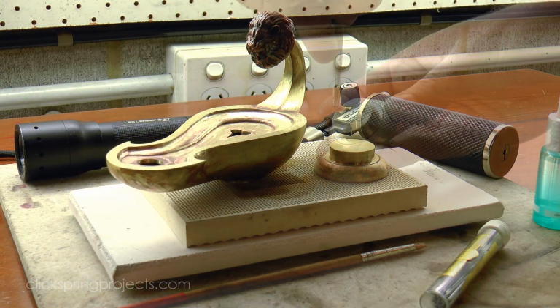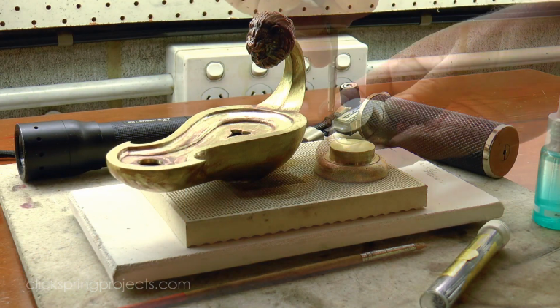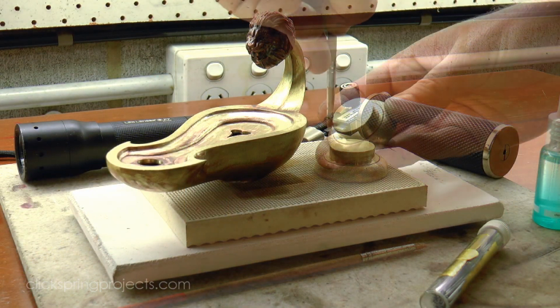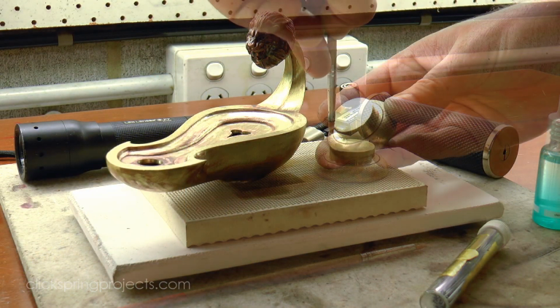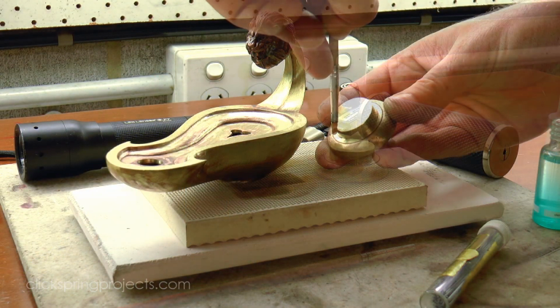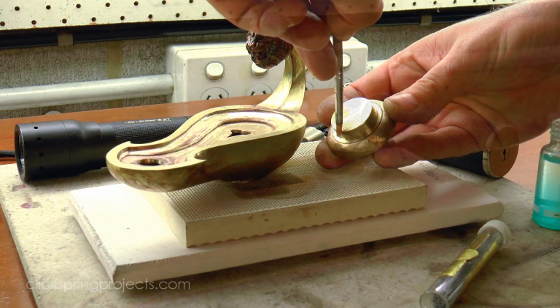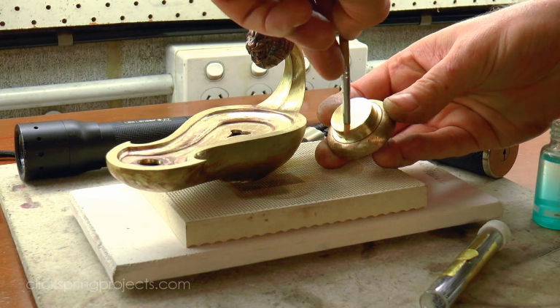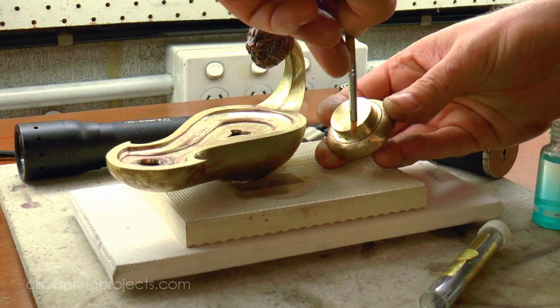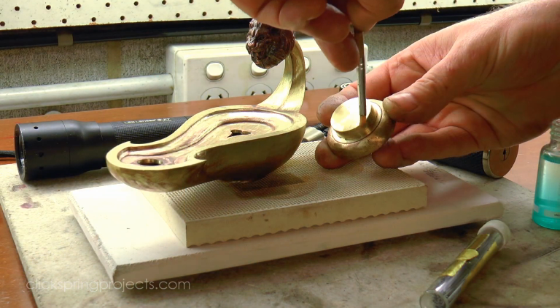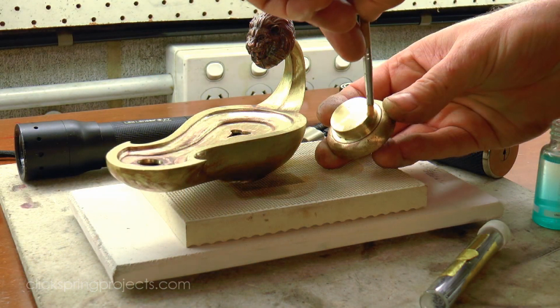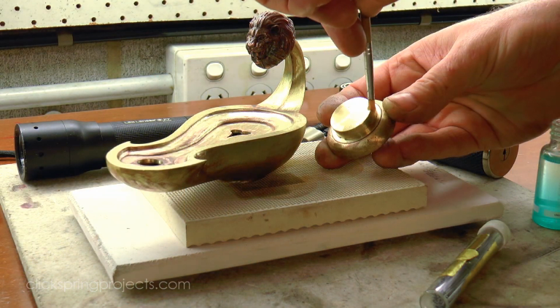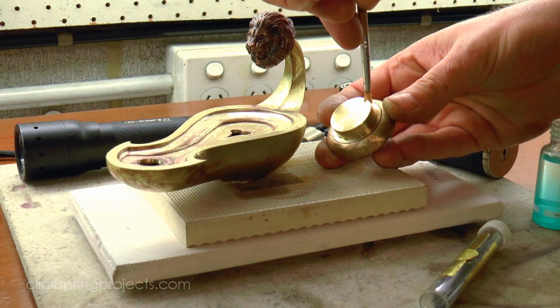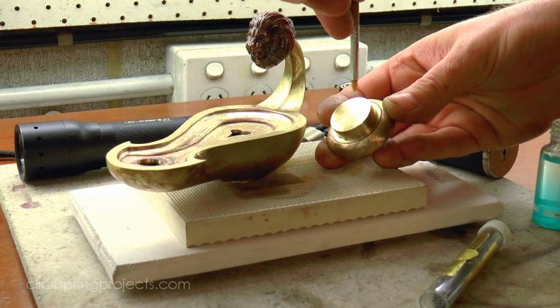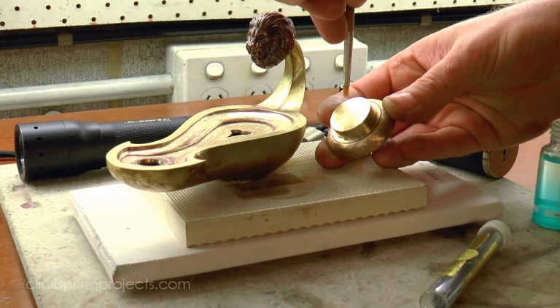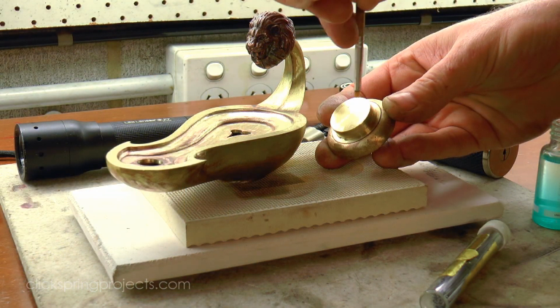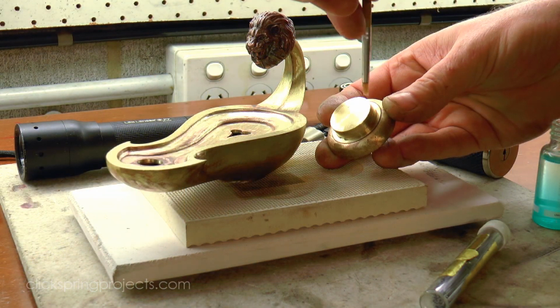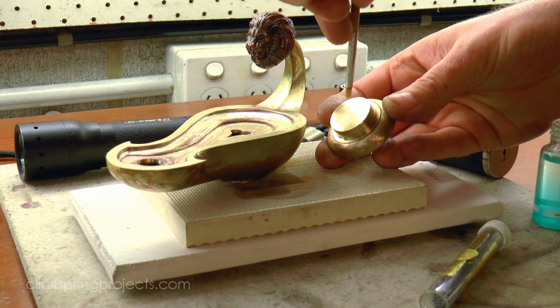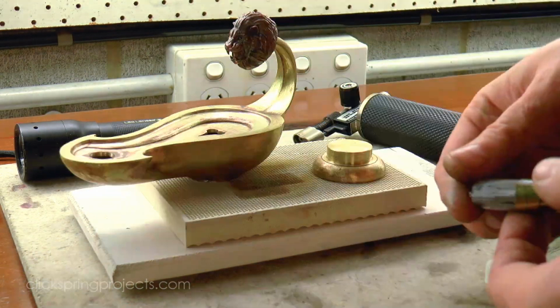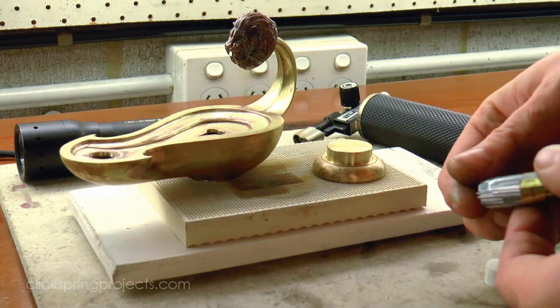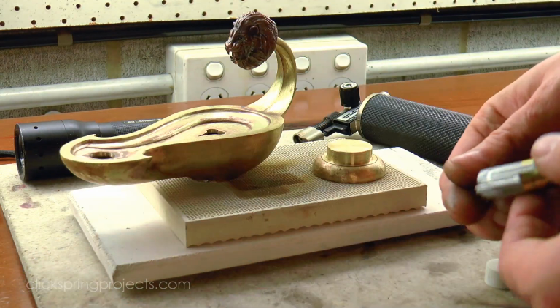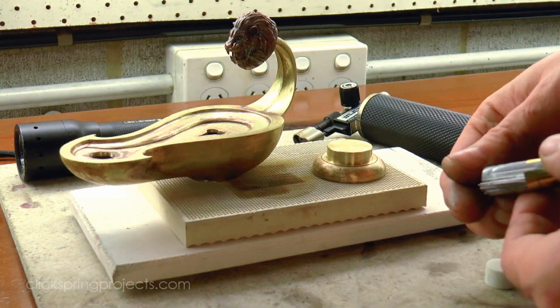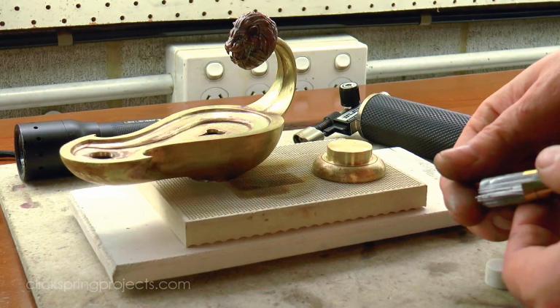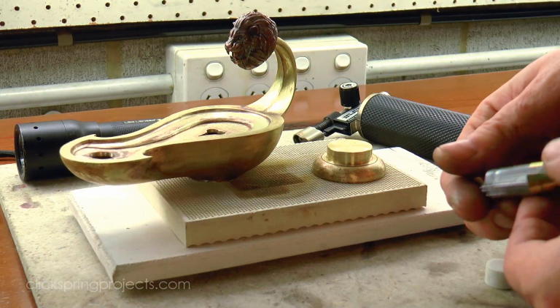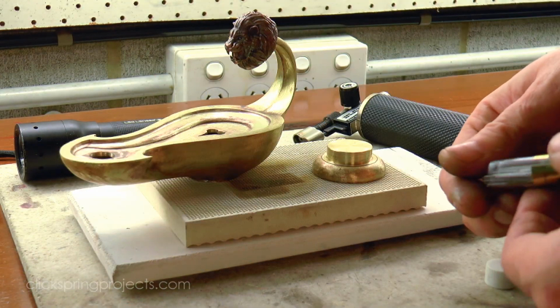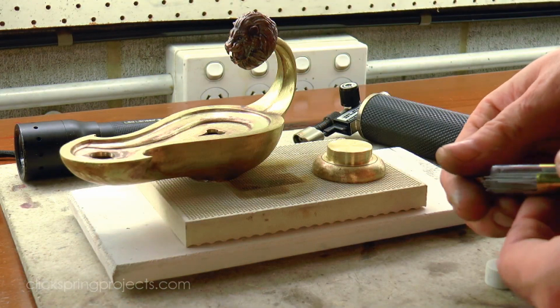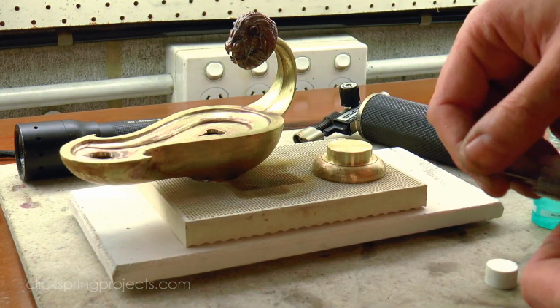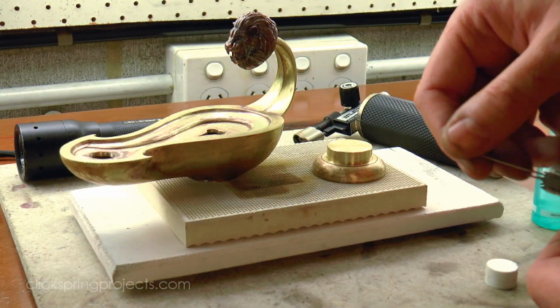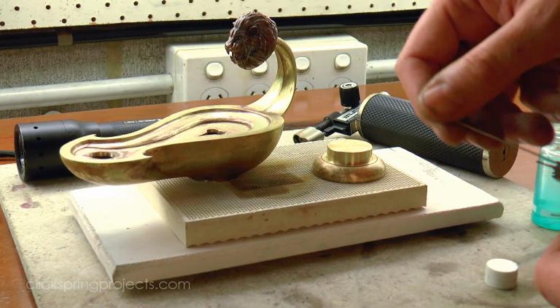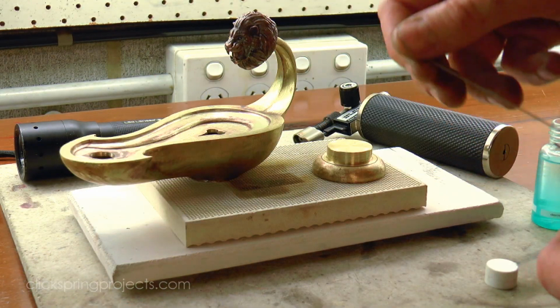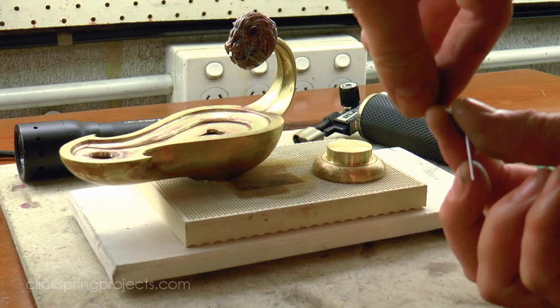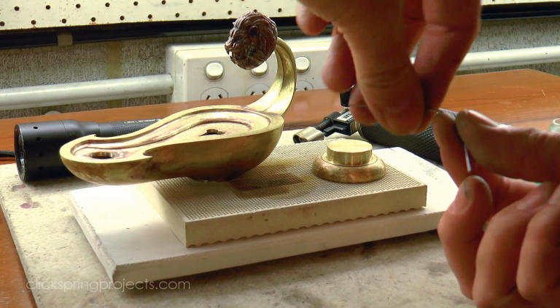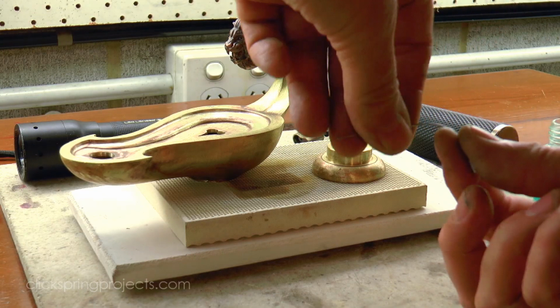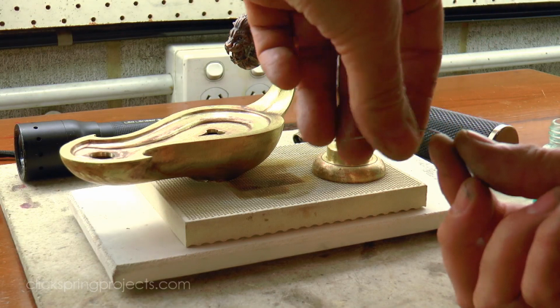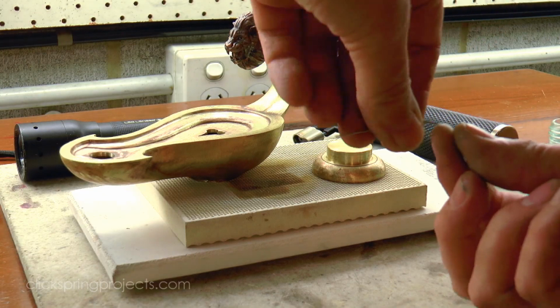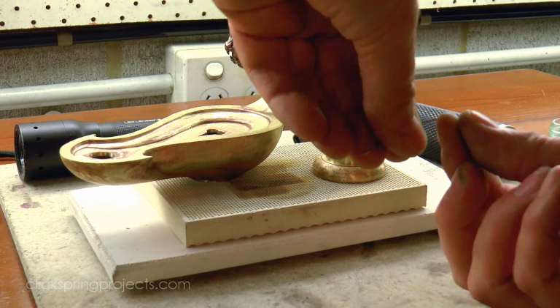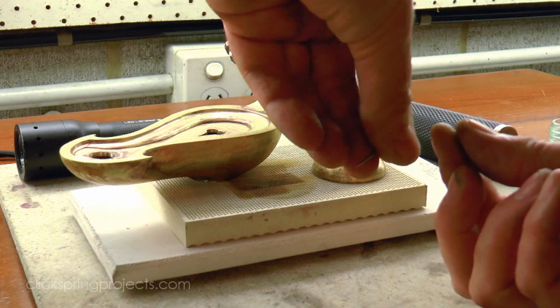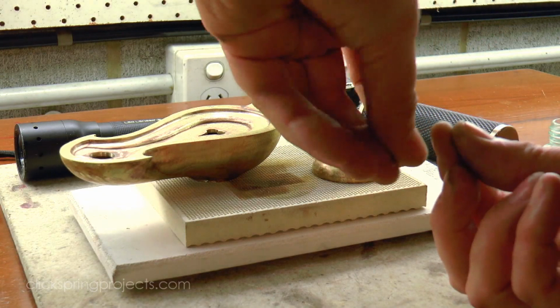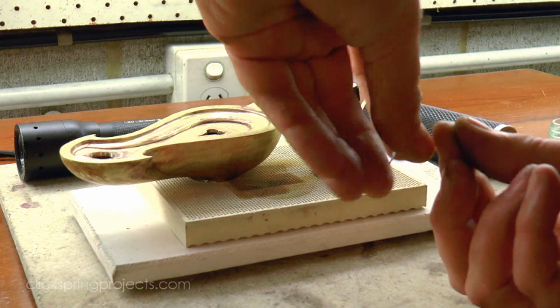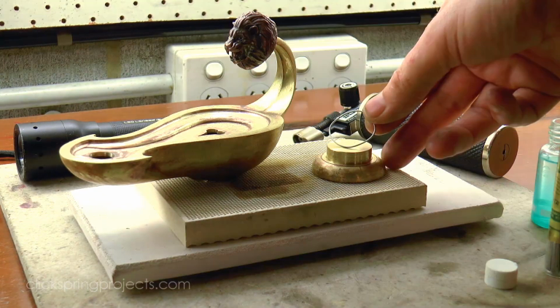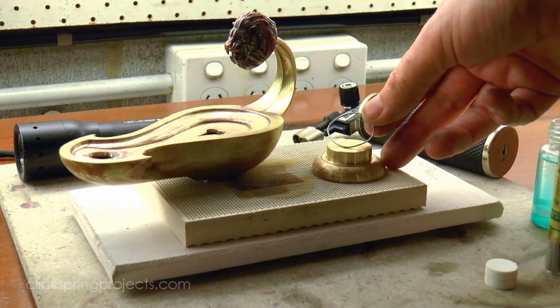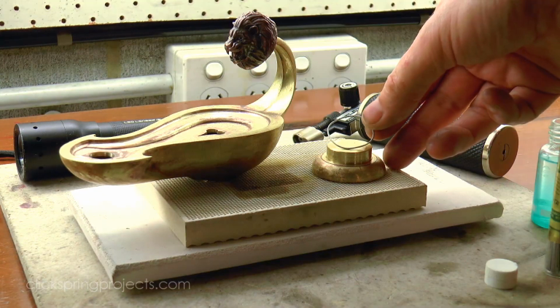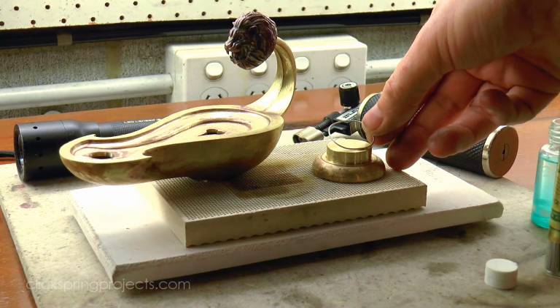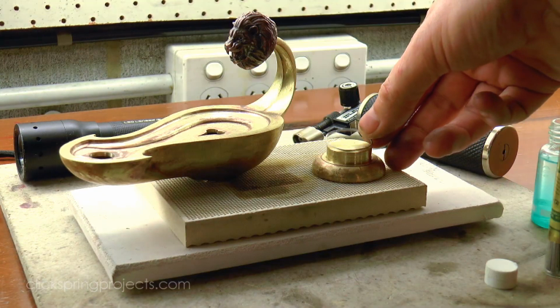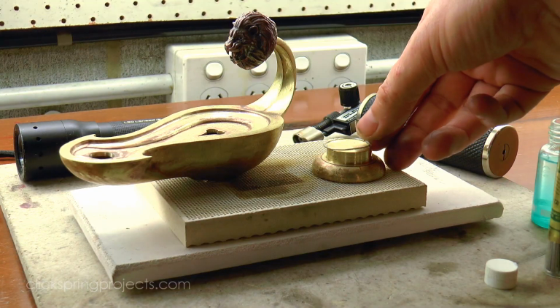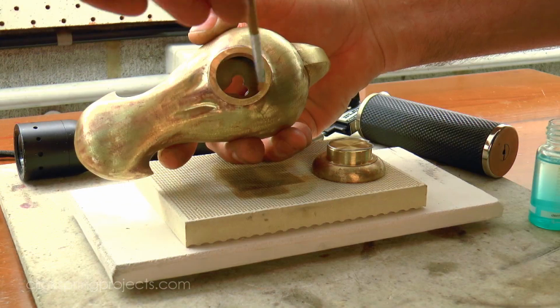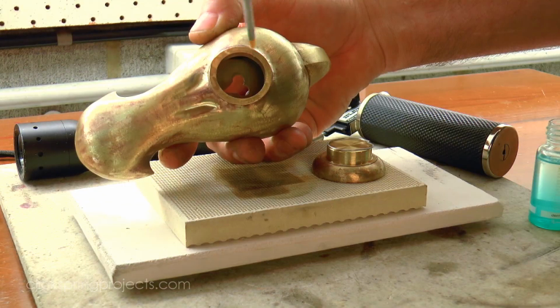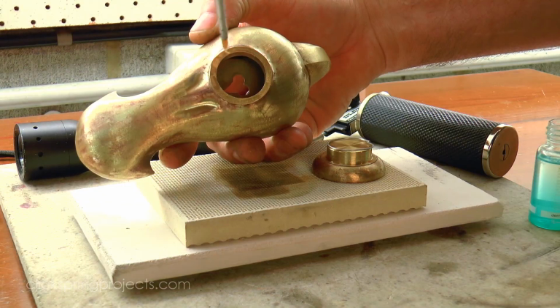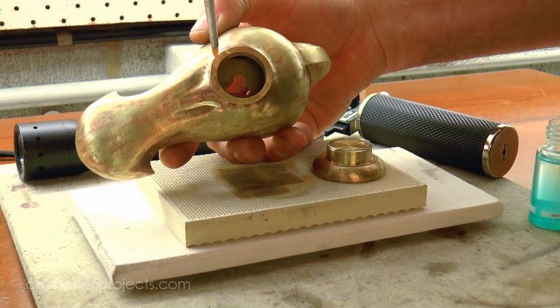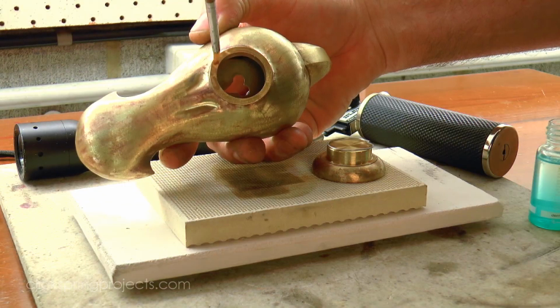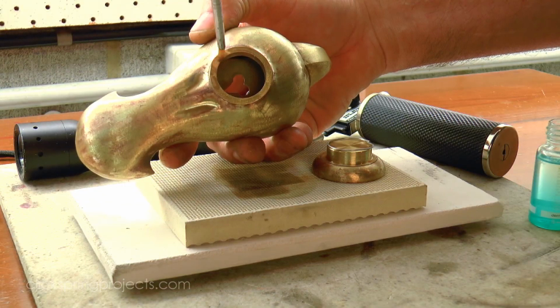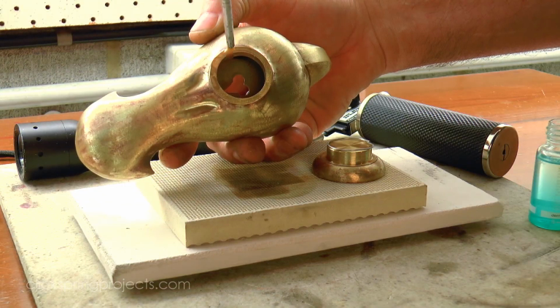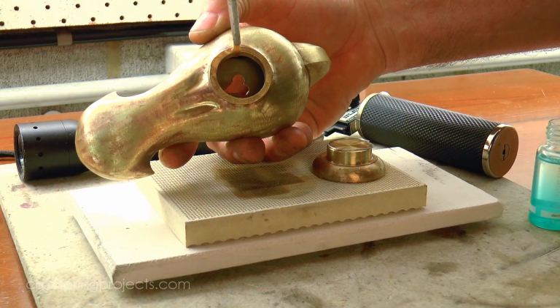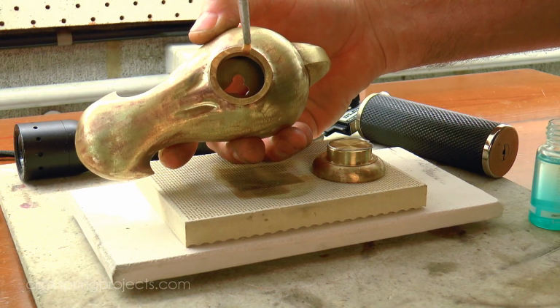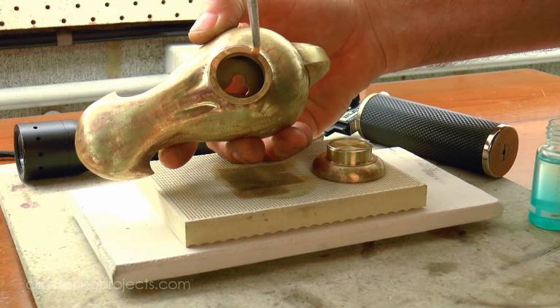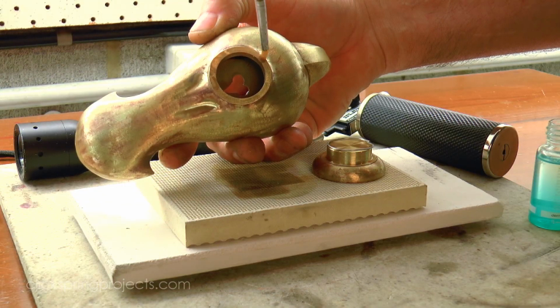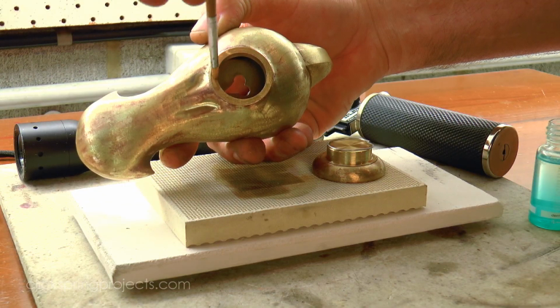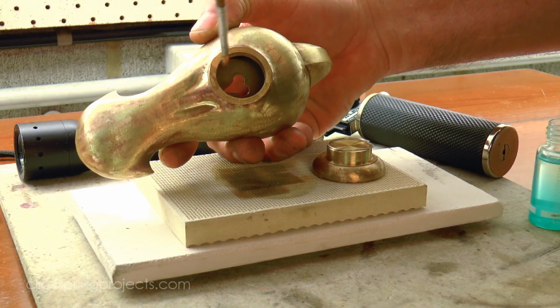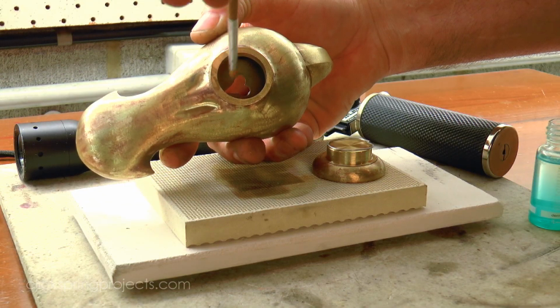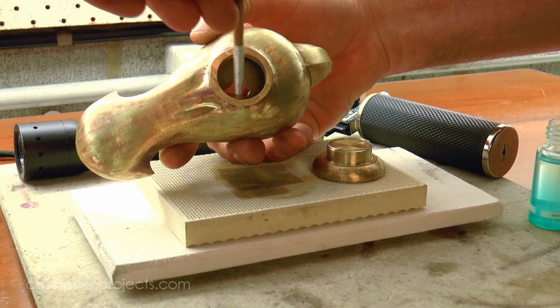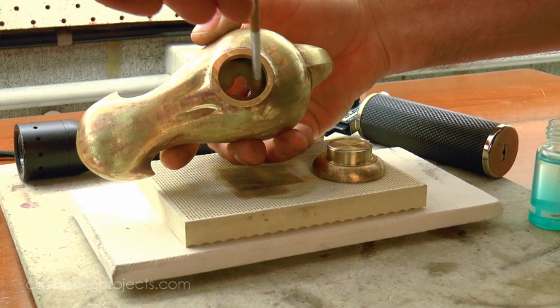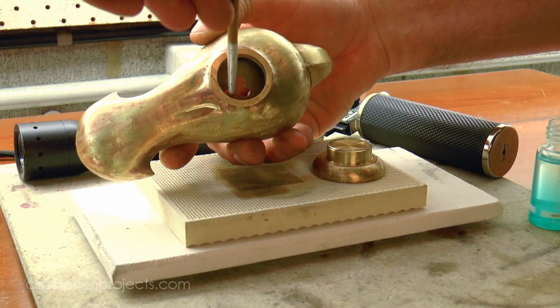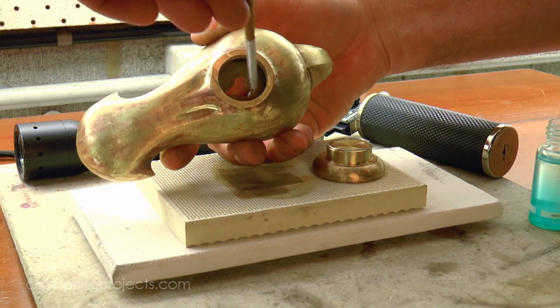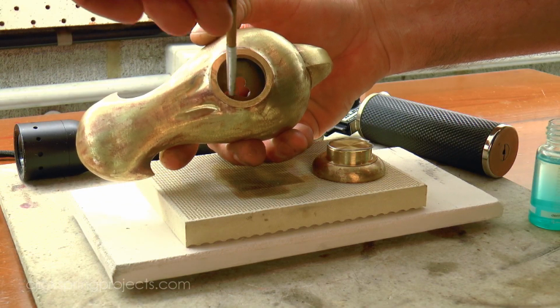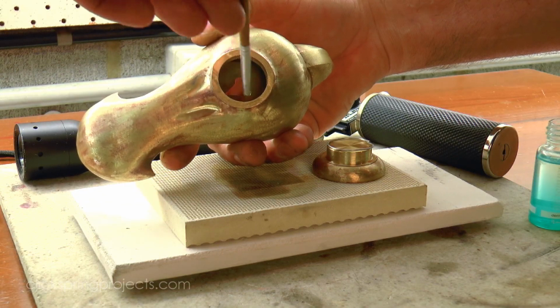And with all of the preparation complete, the base can be soldered into position. This is Tix soft solder with a zinc chloride flux.